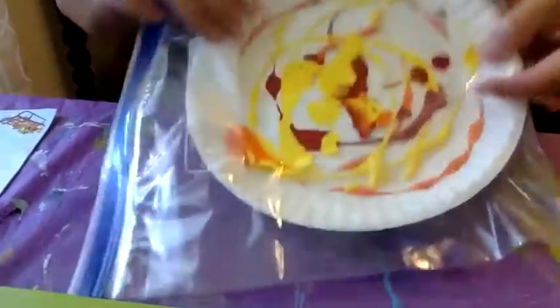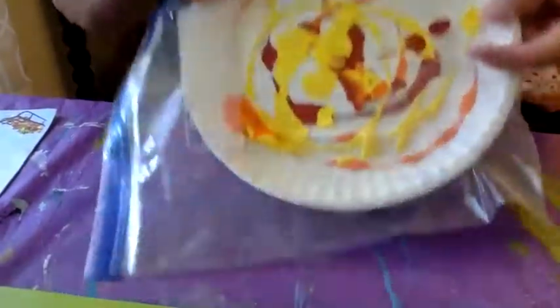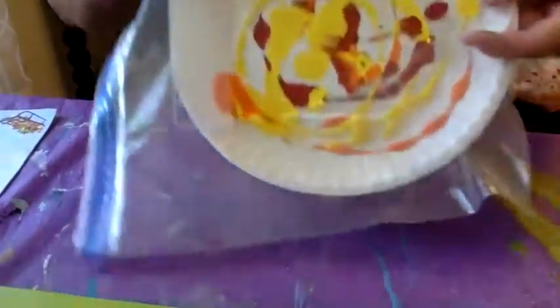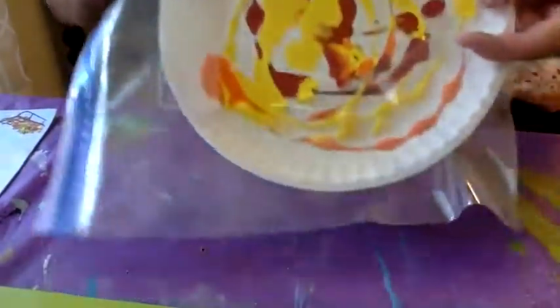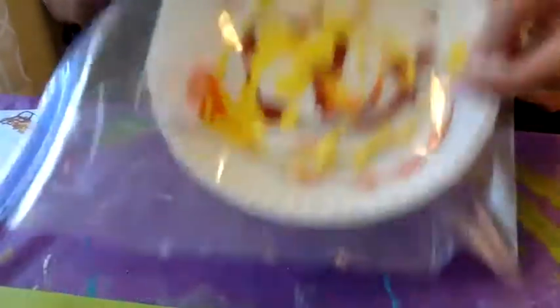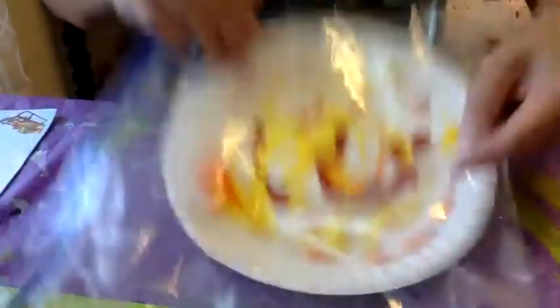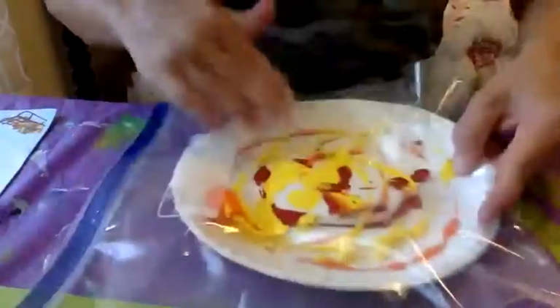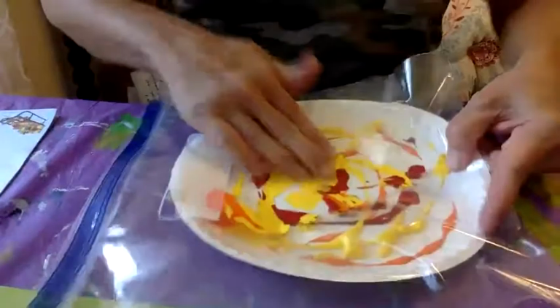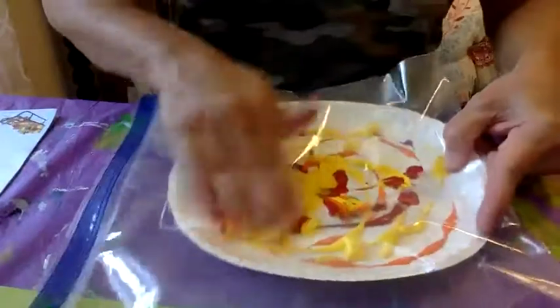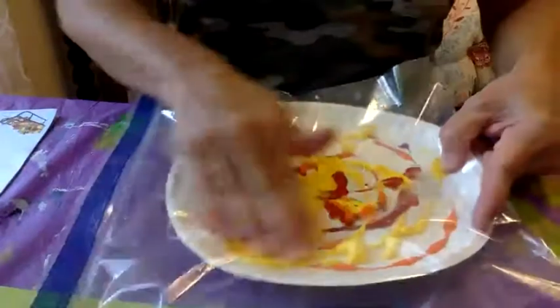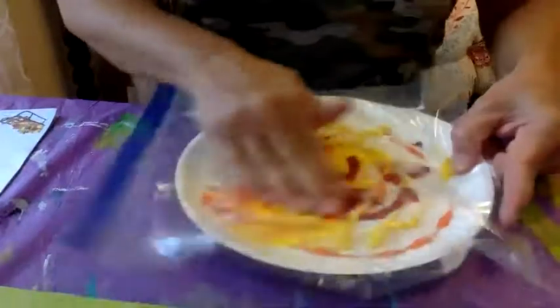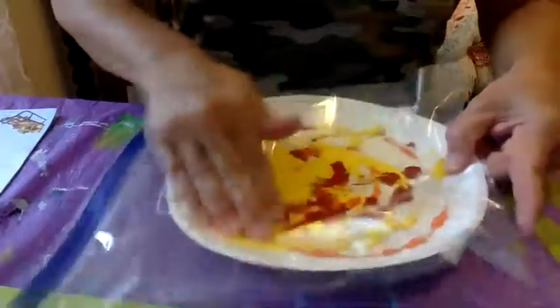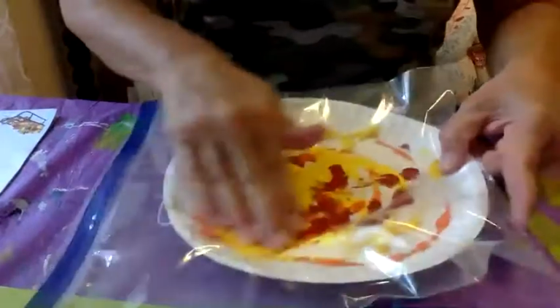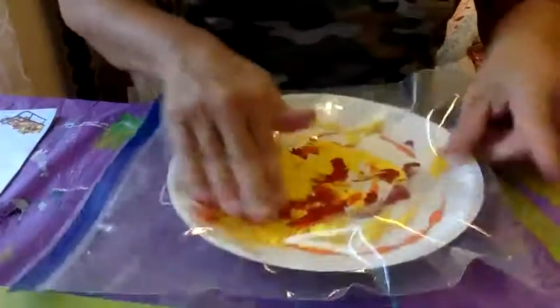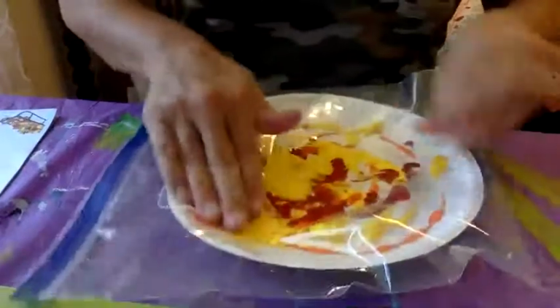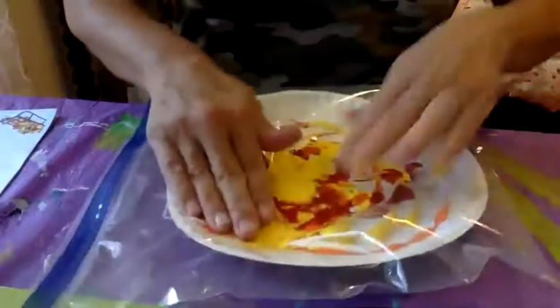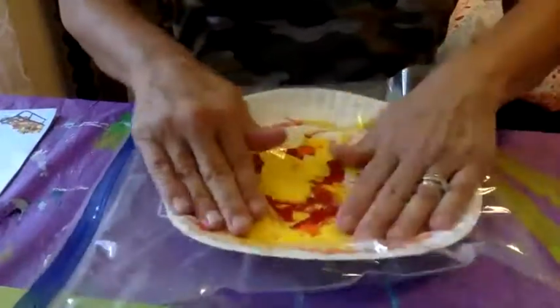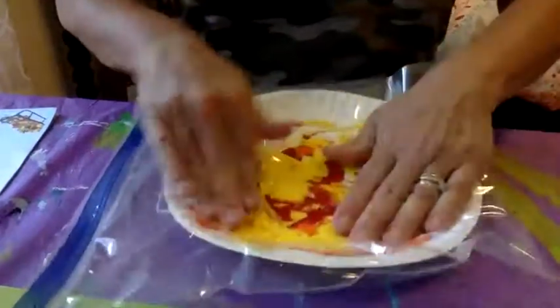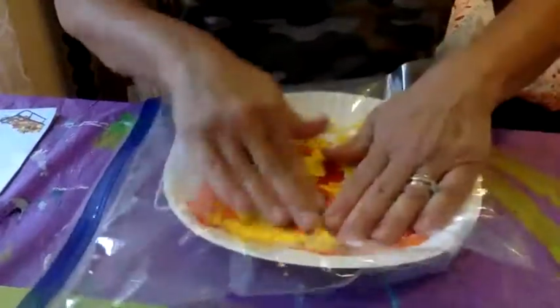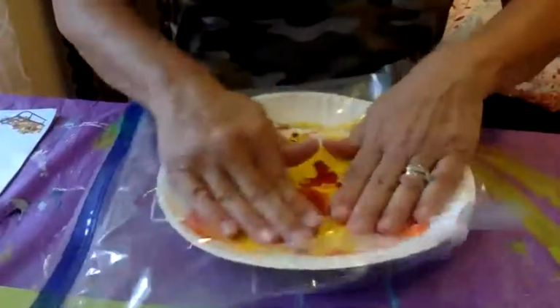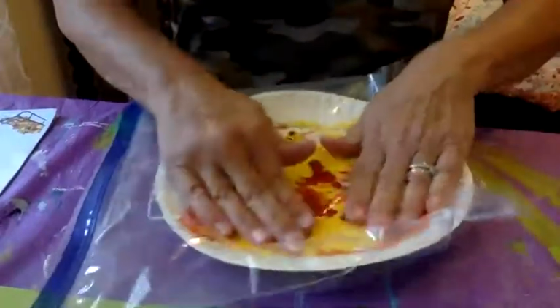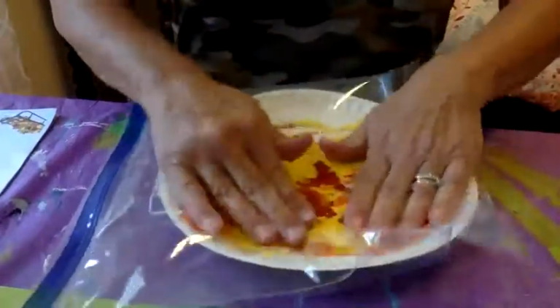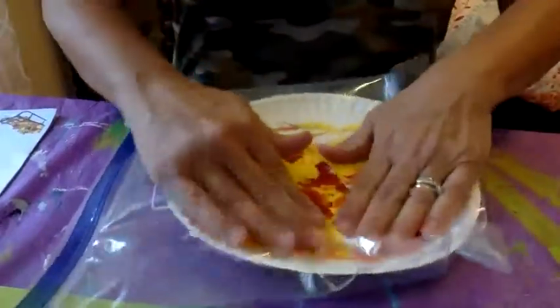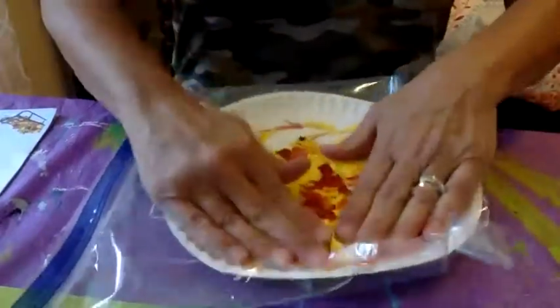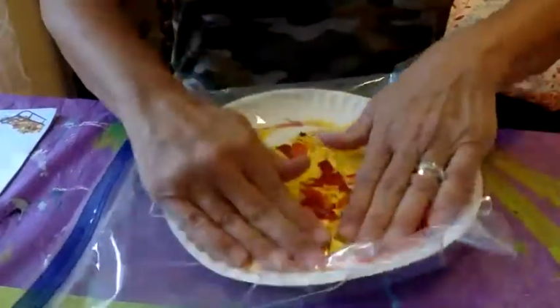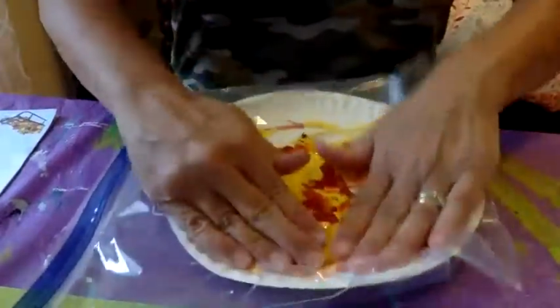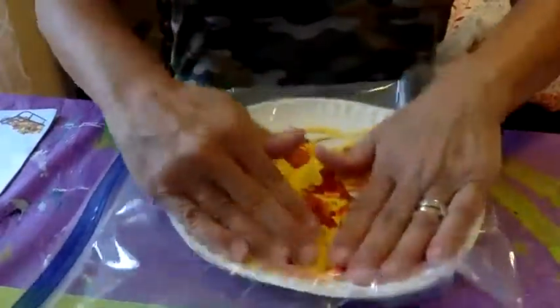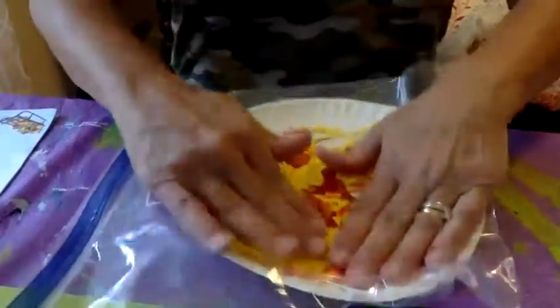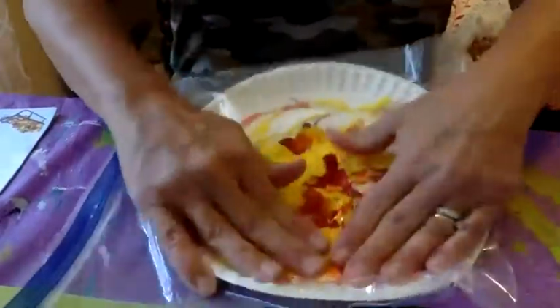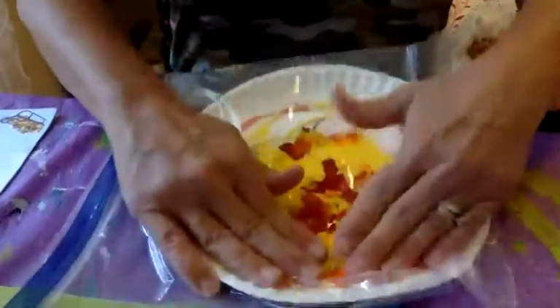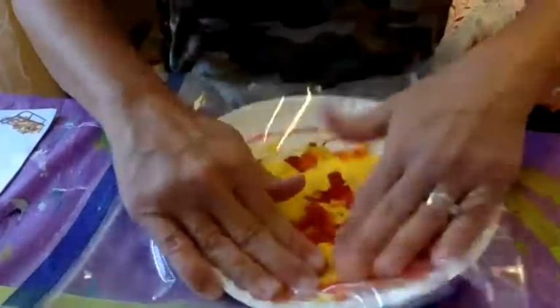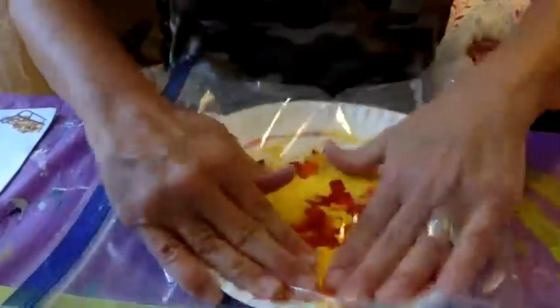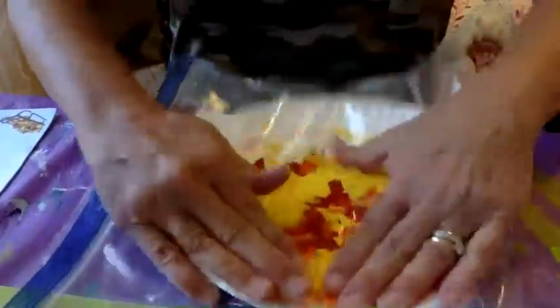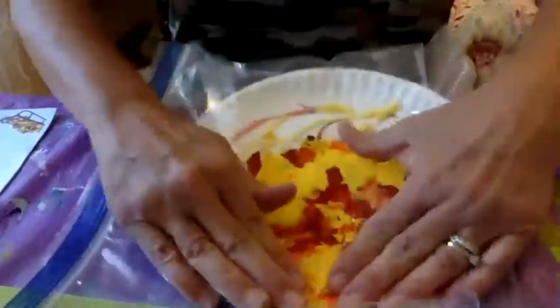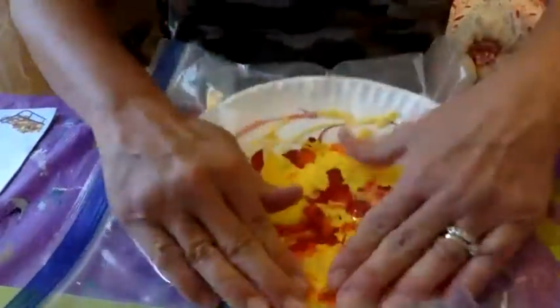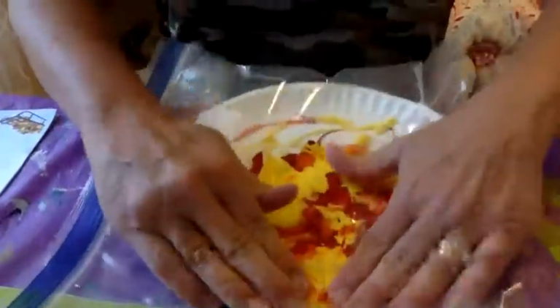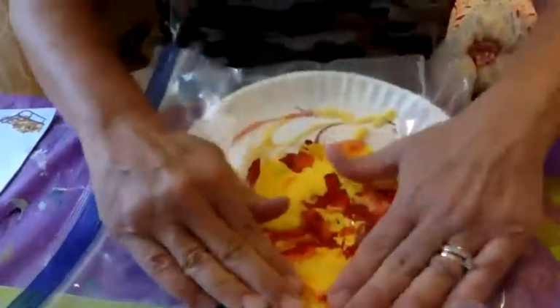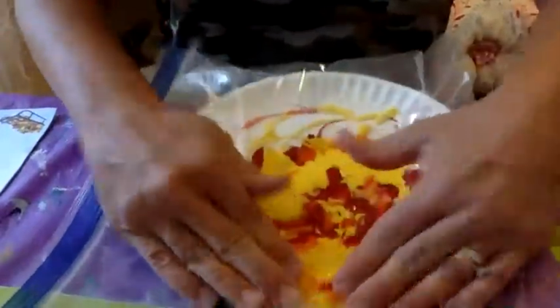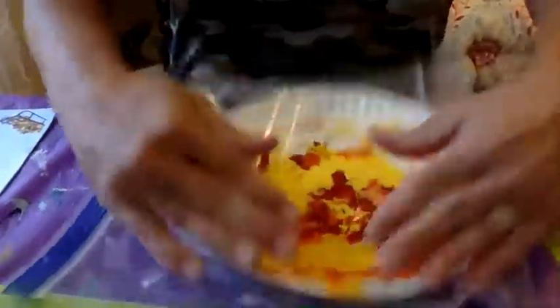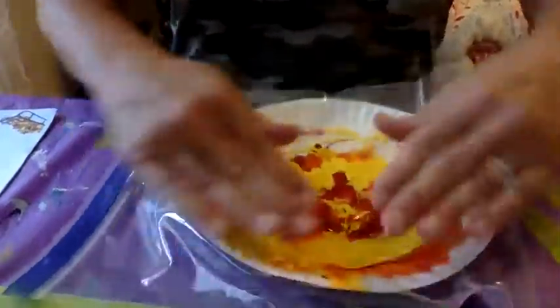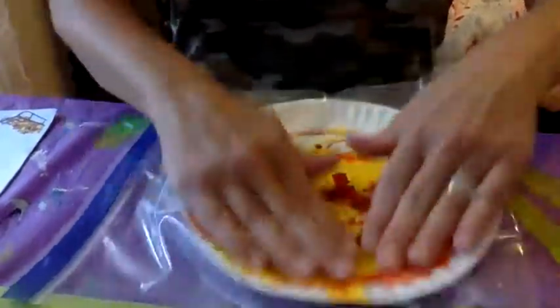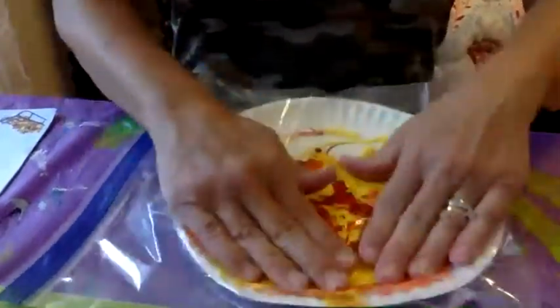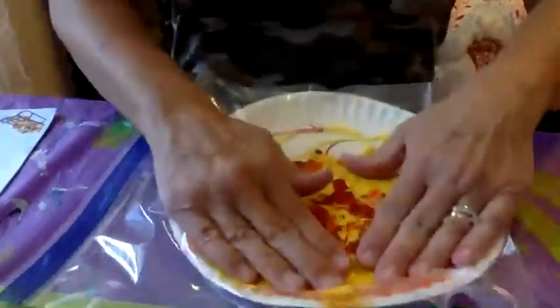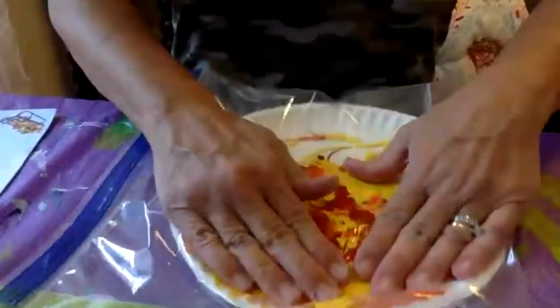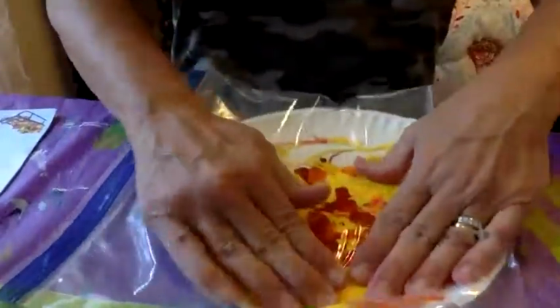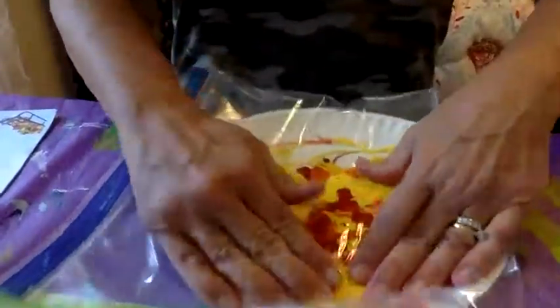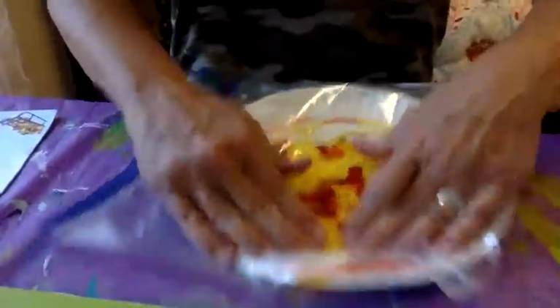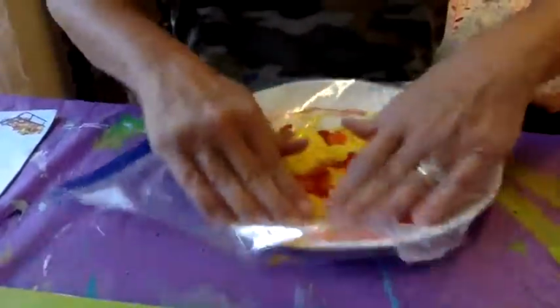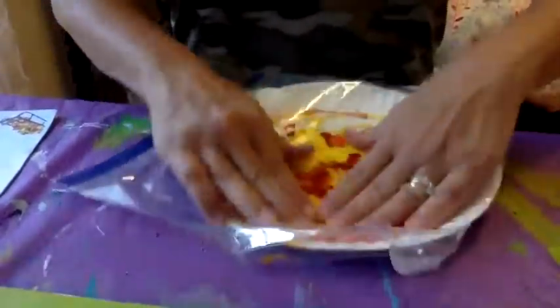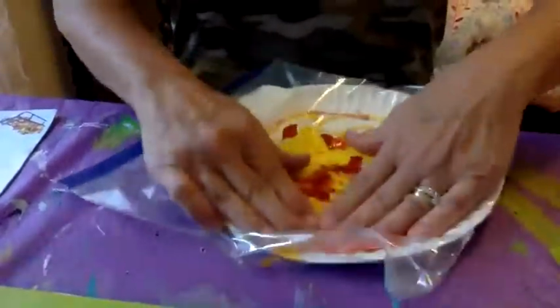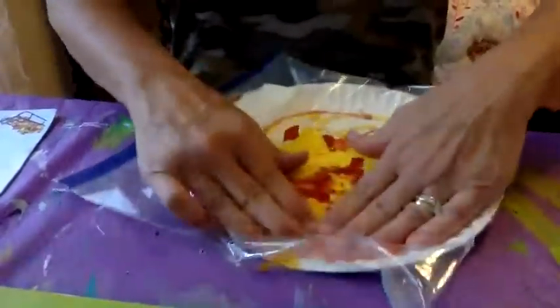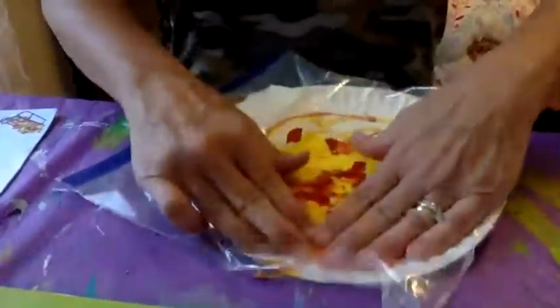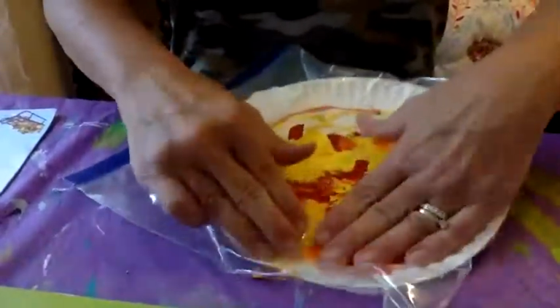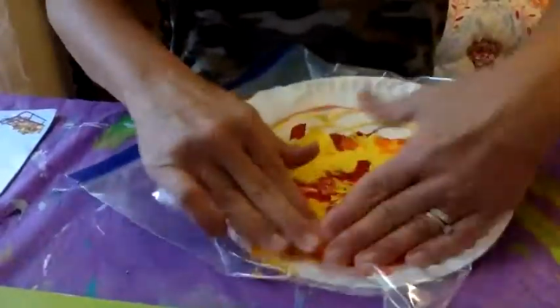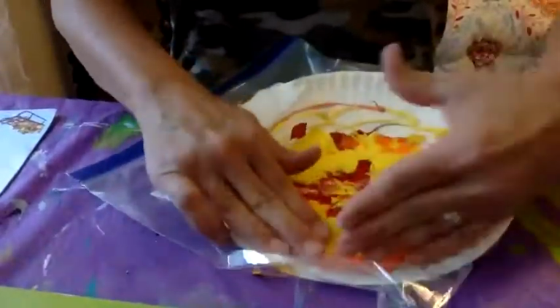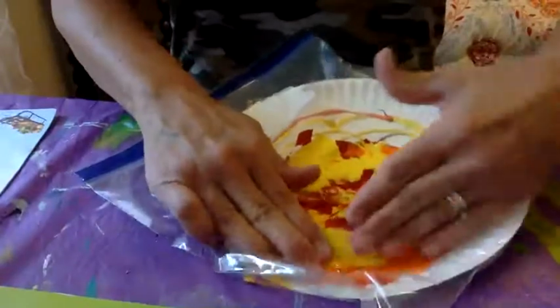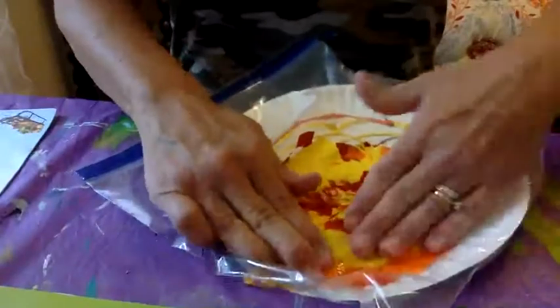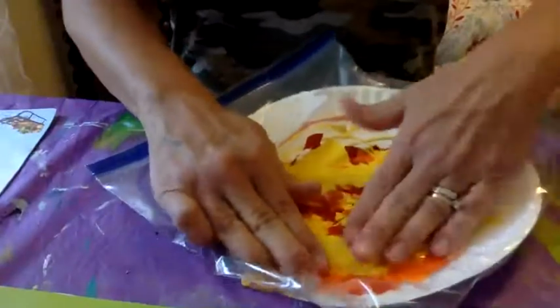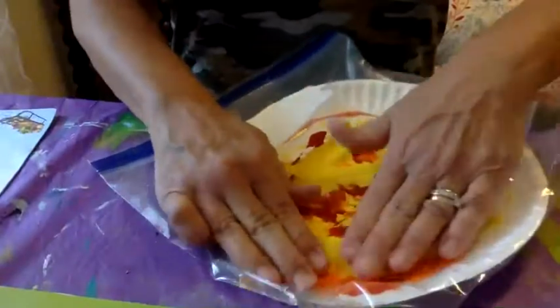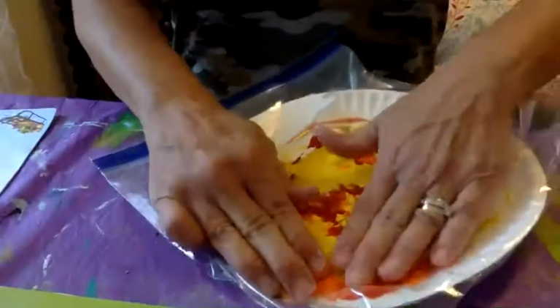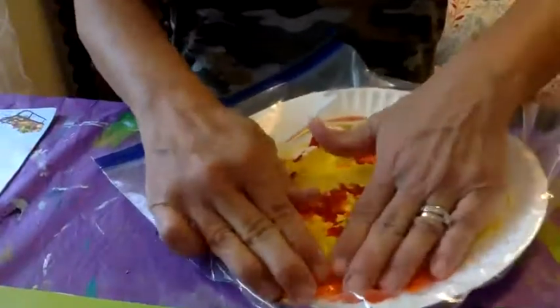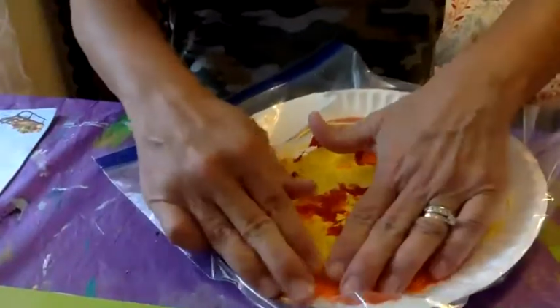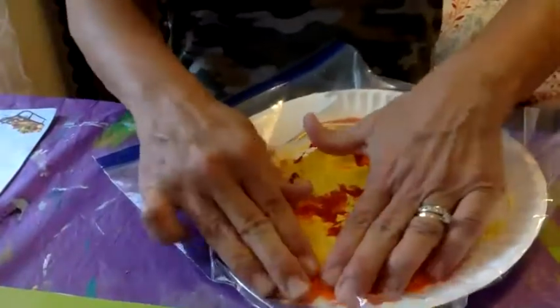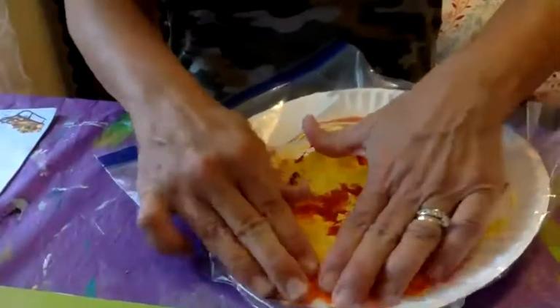You just kind of squish it around until you get your whole plate covered.